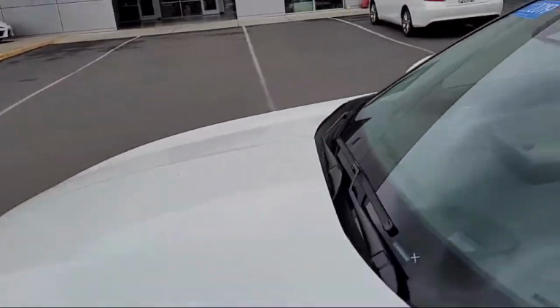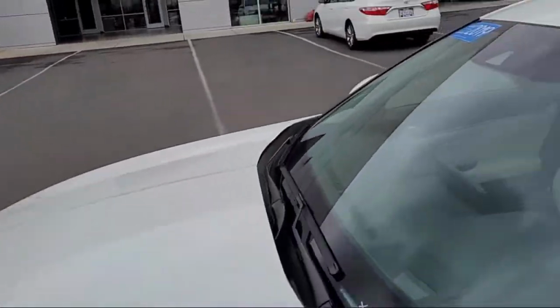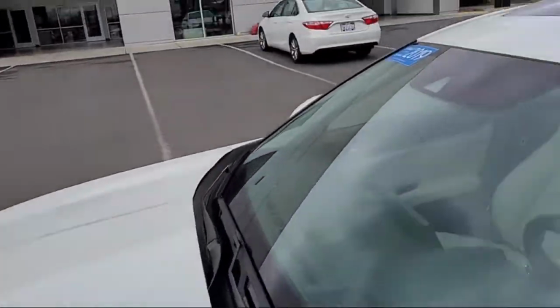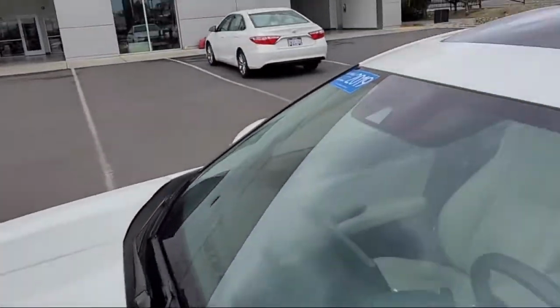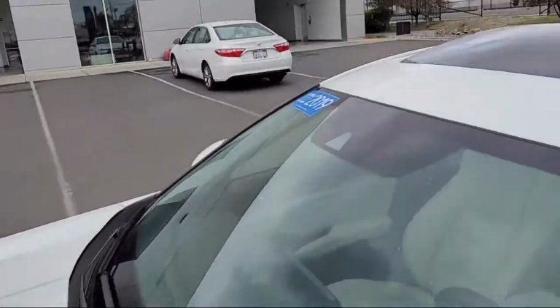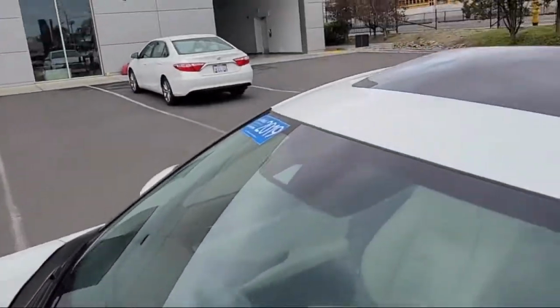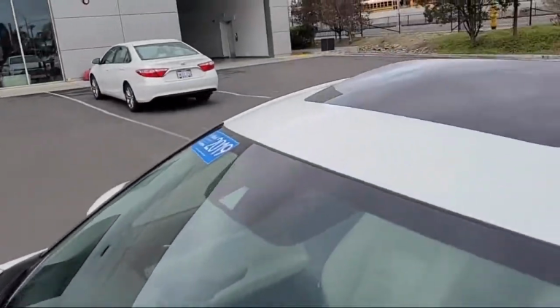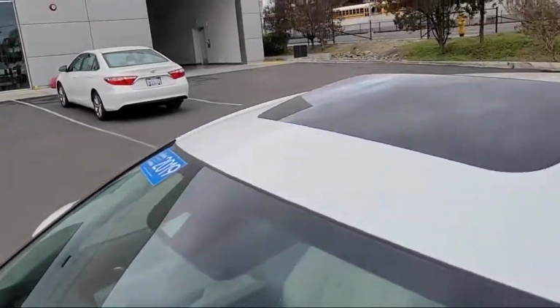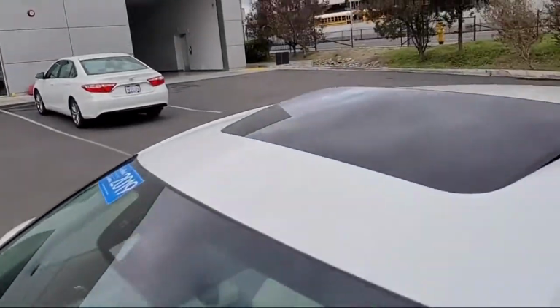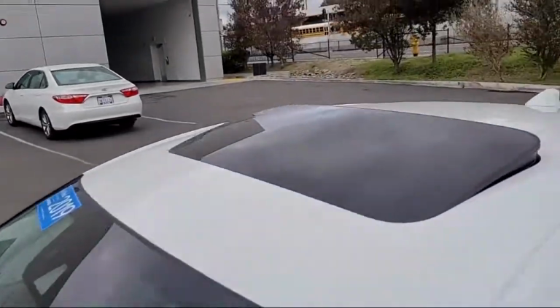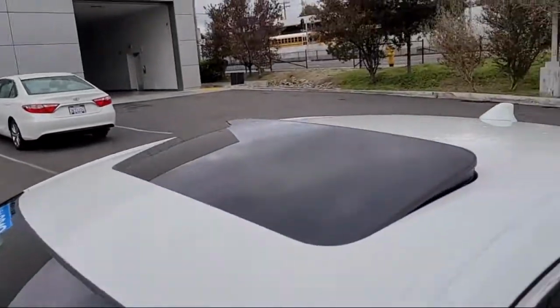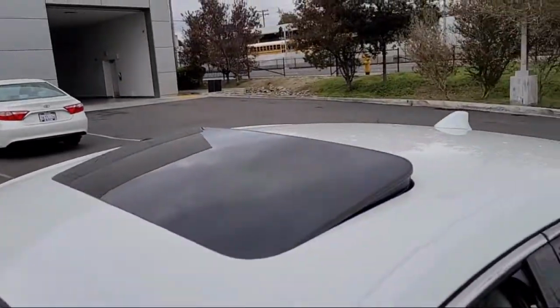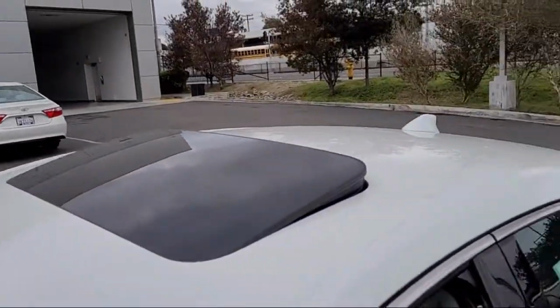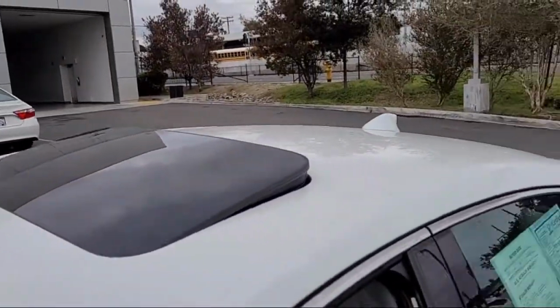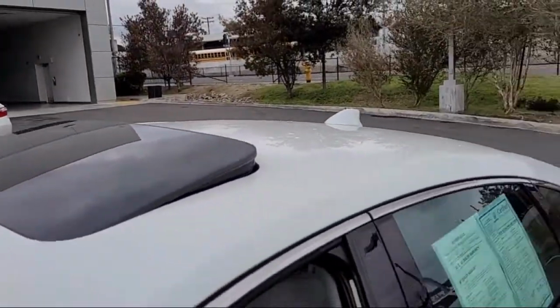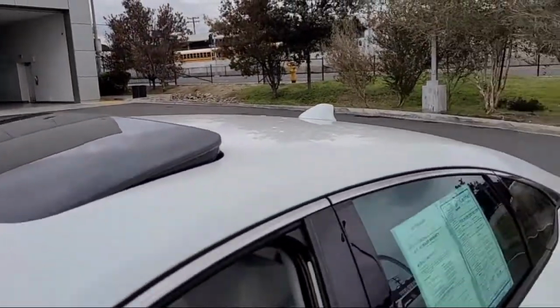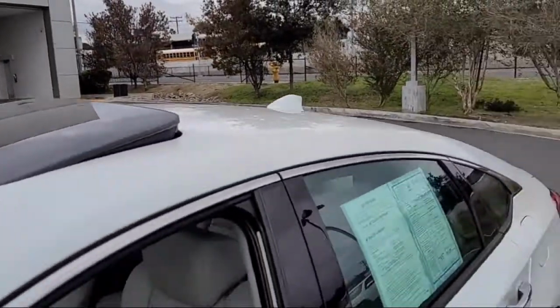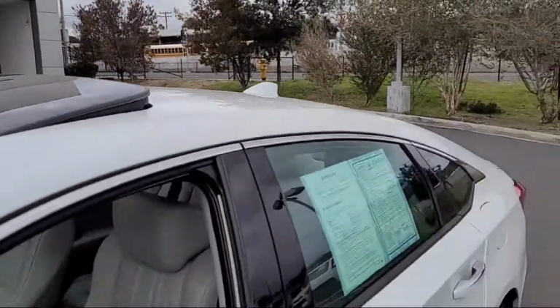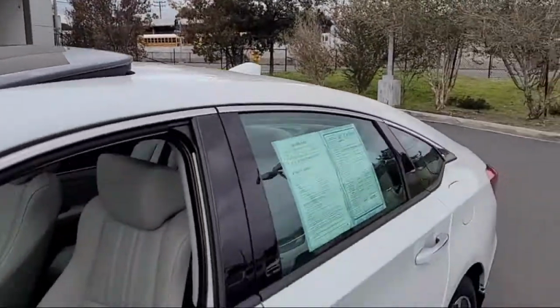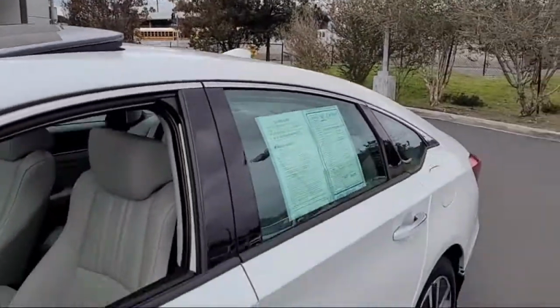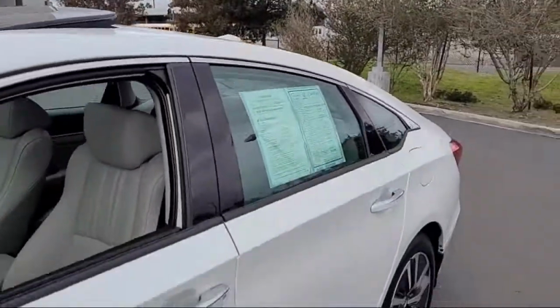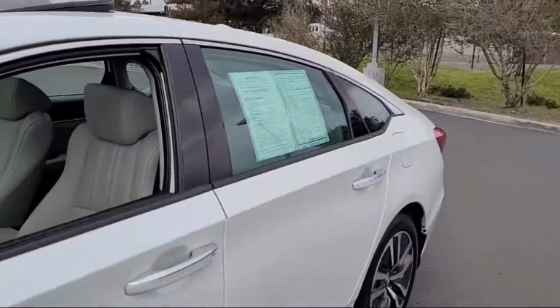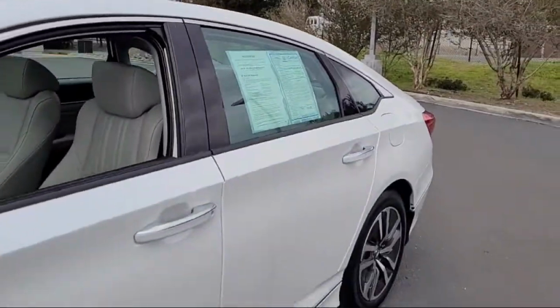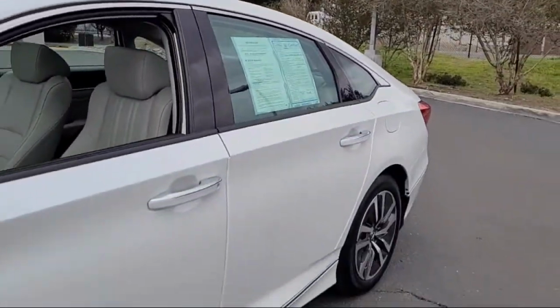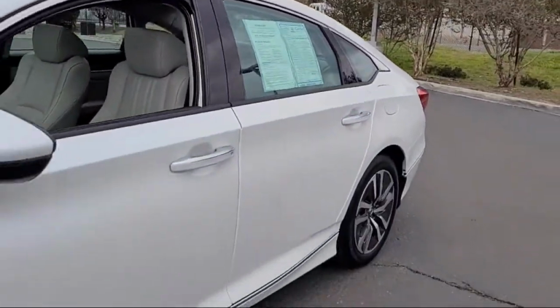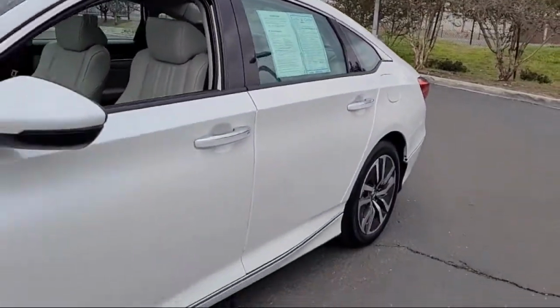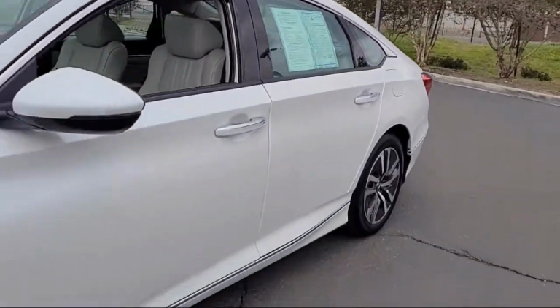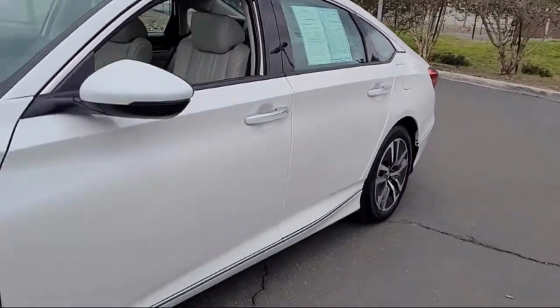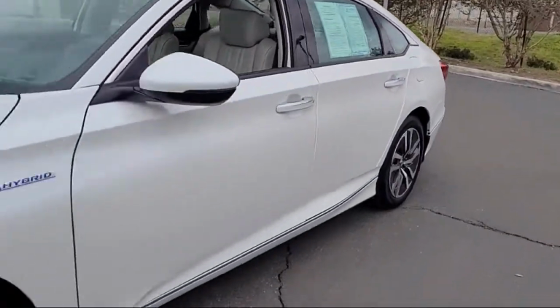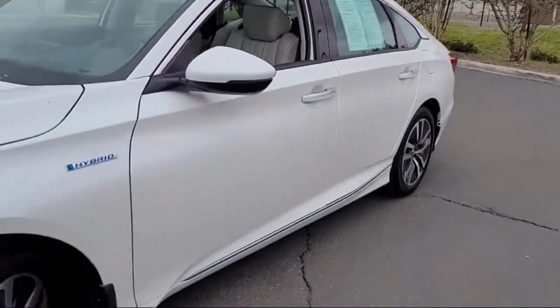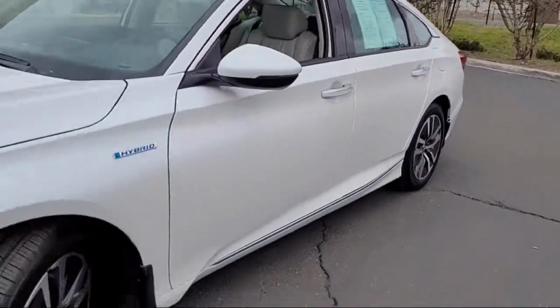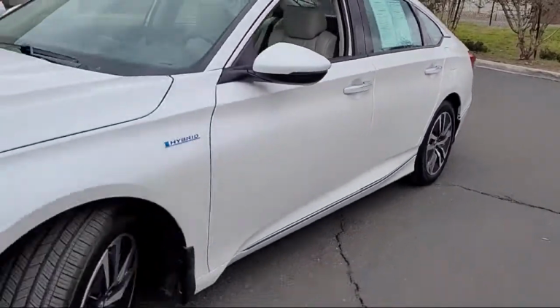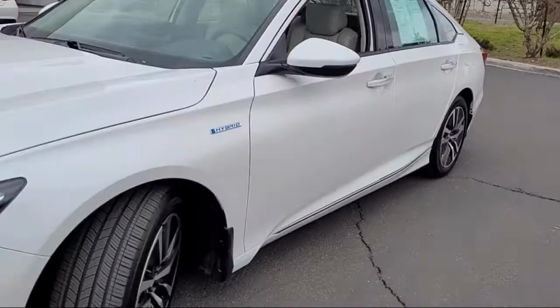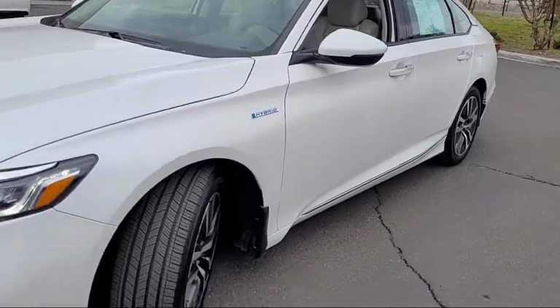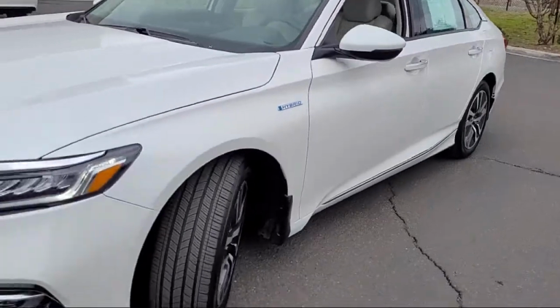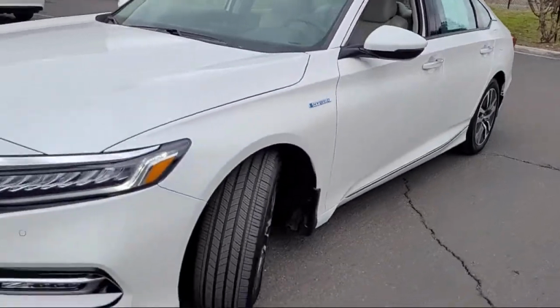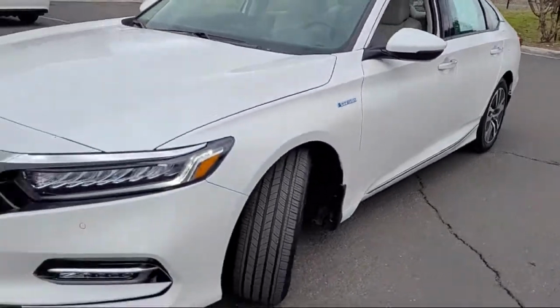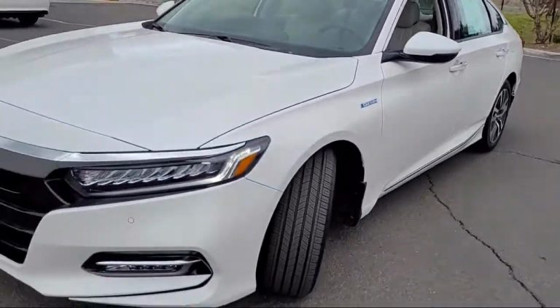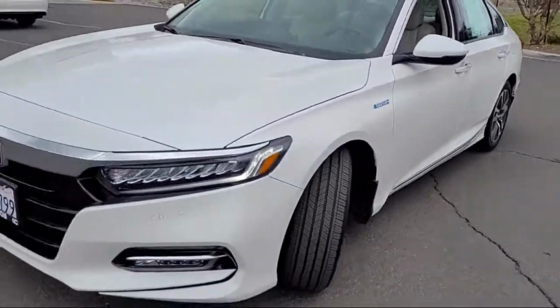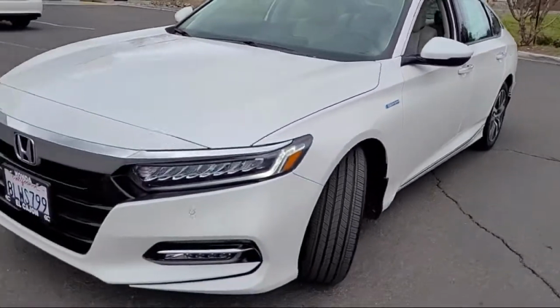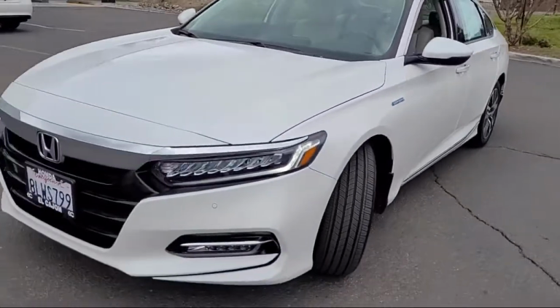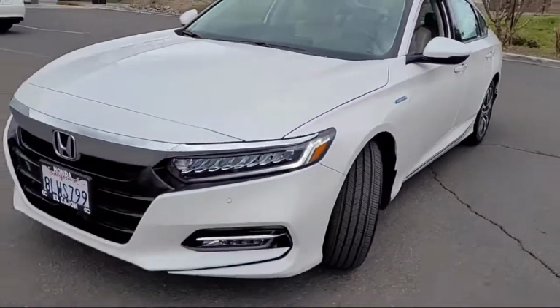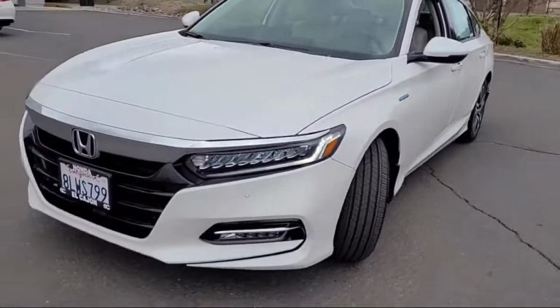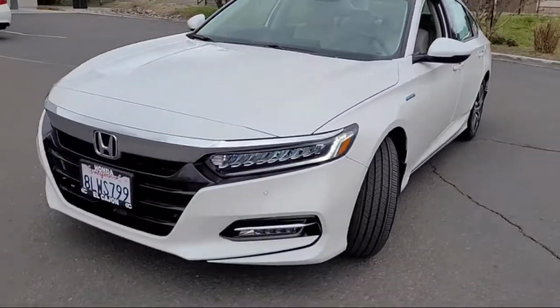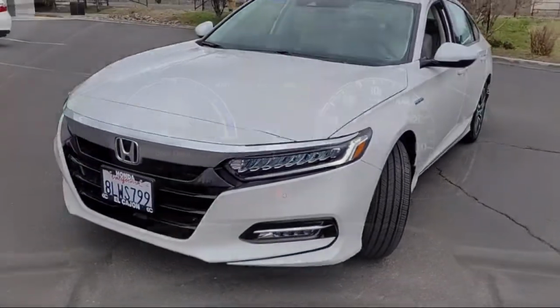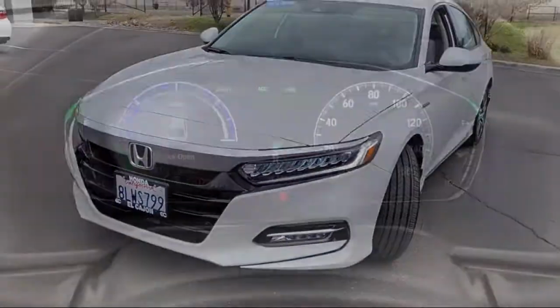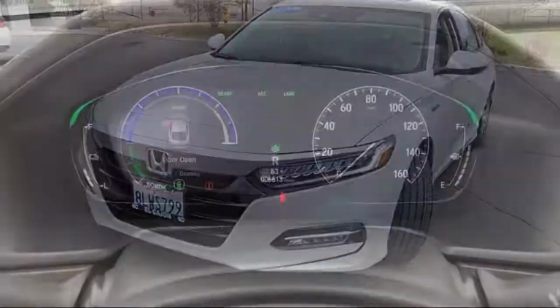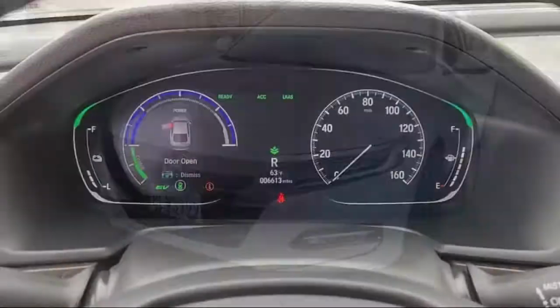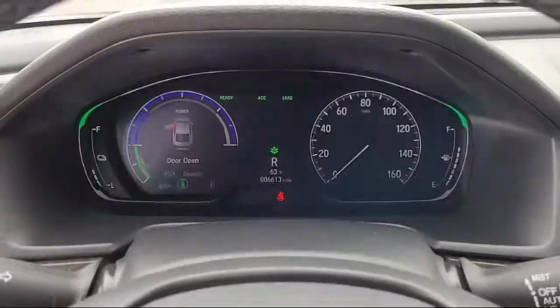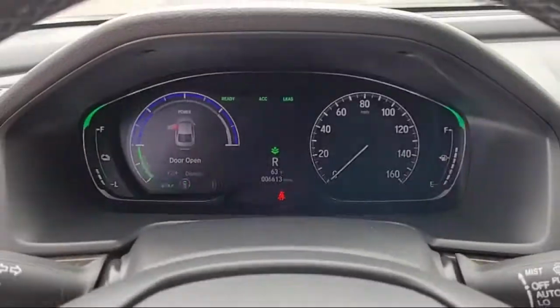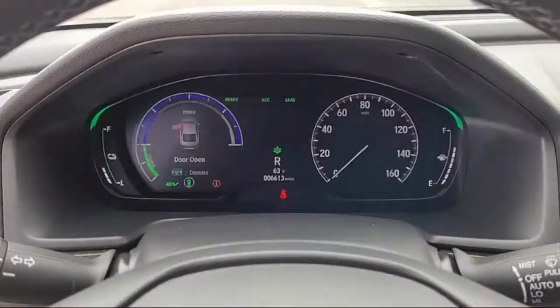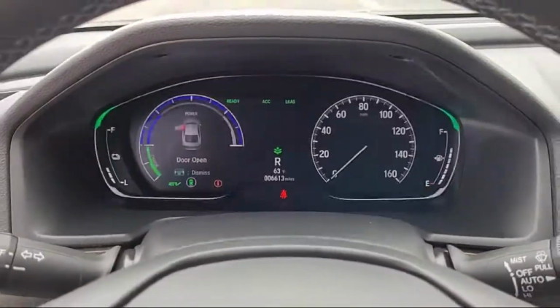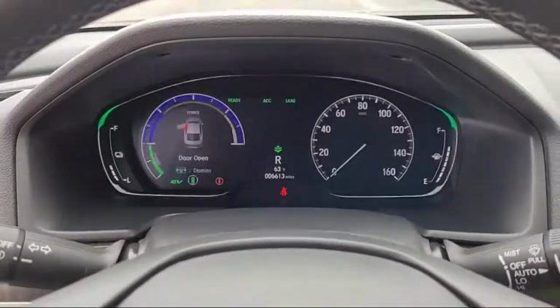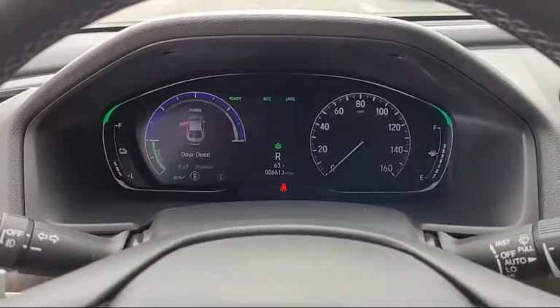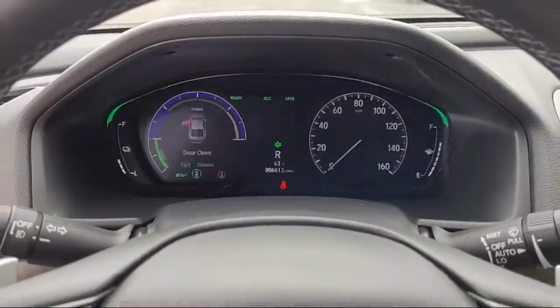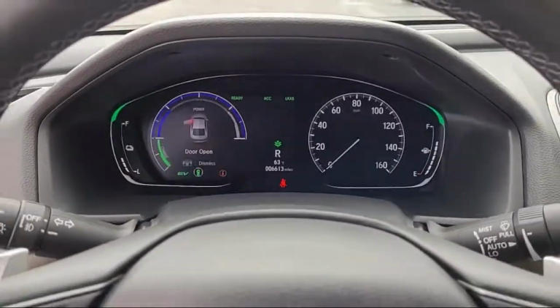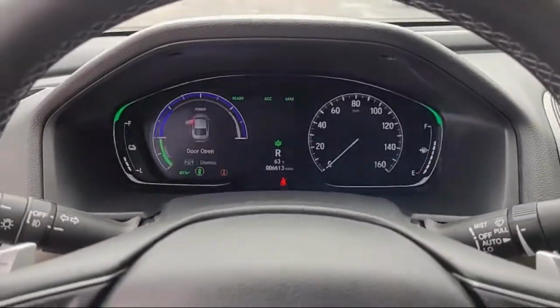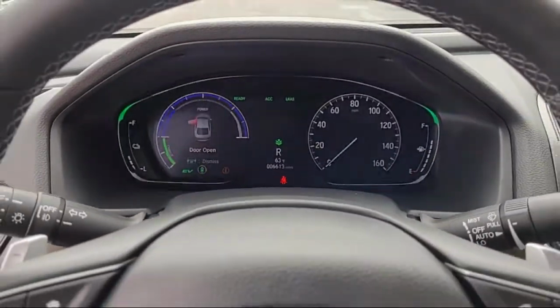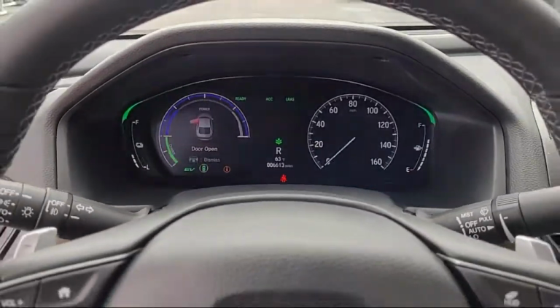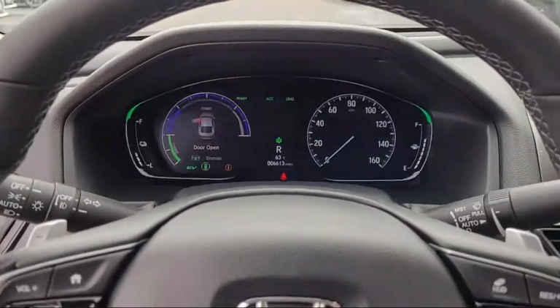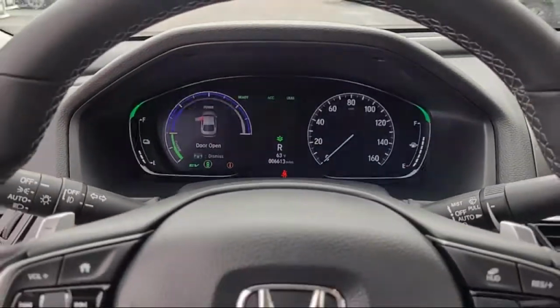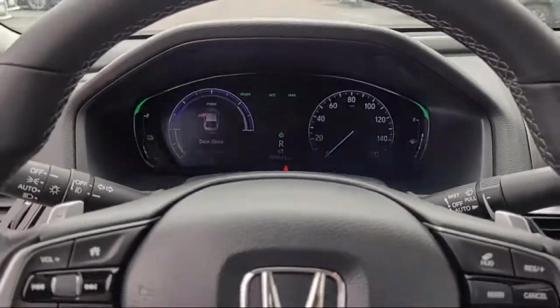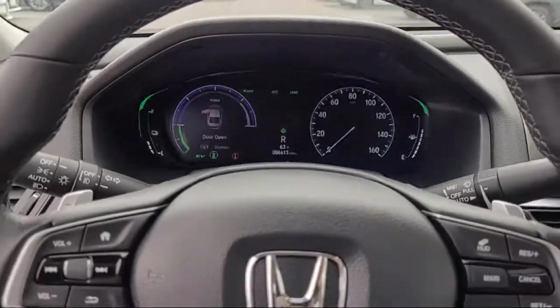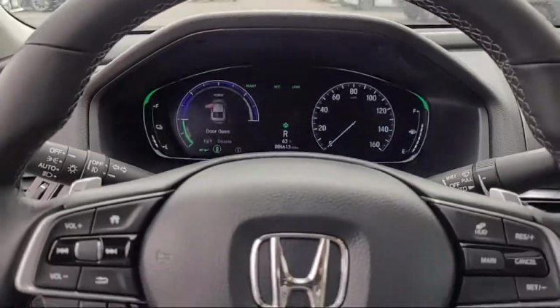keyless entry, leather seating, remote start system, navigation, and has less than 10,000 miles on the odometer.